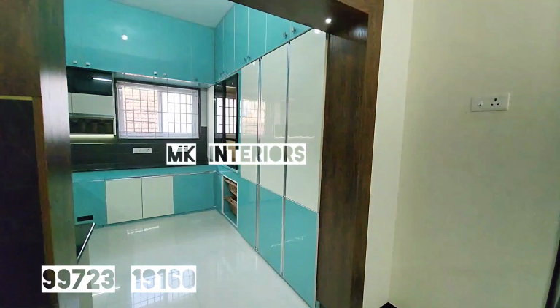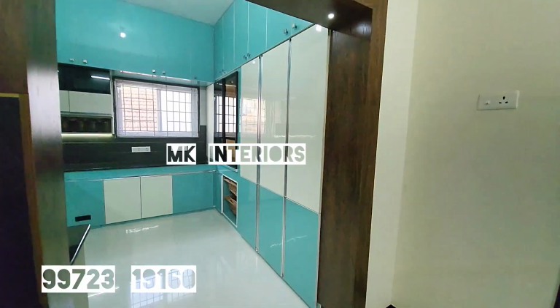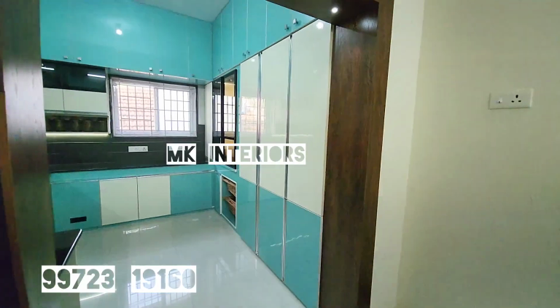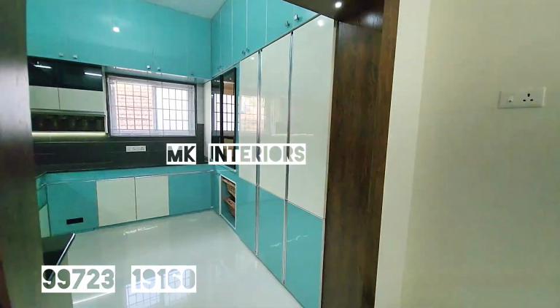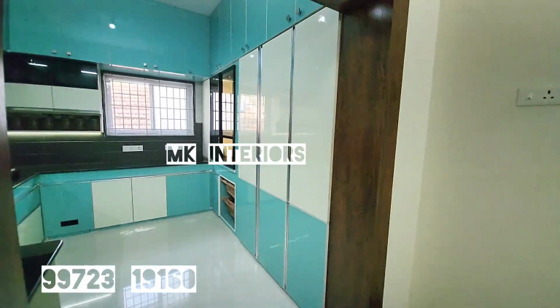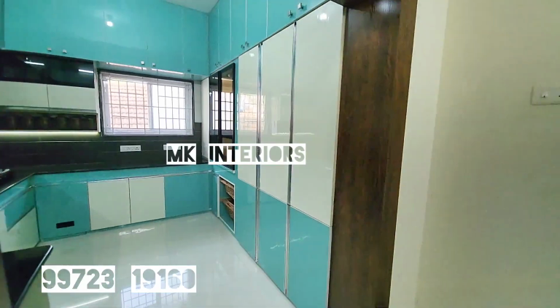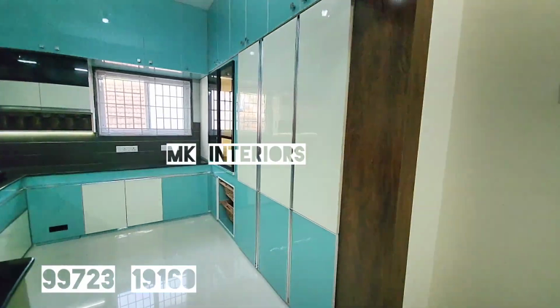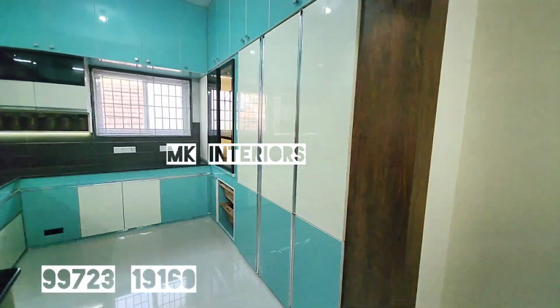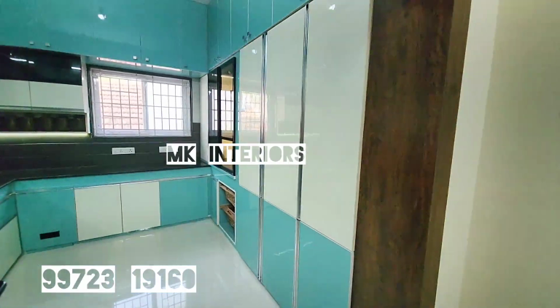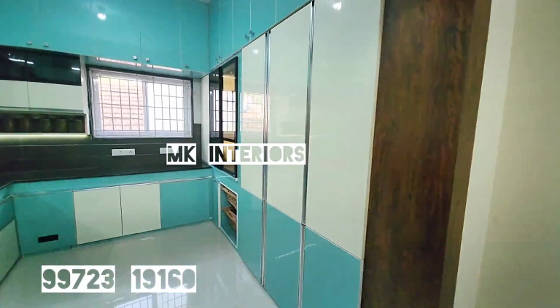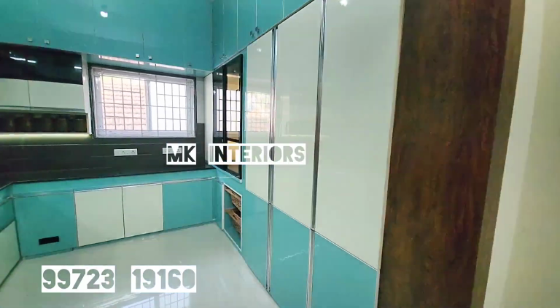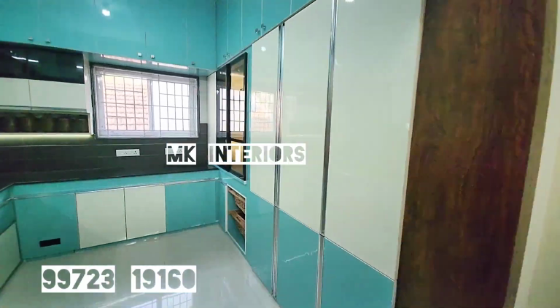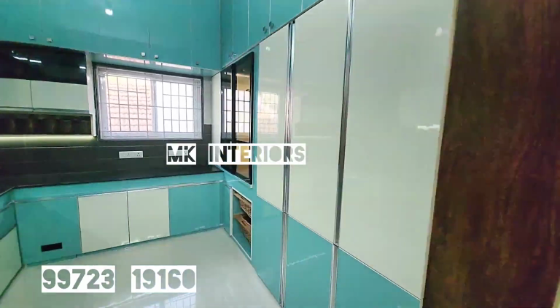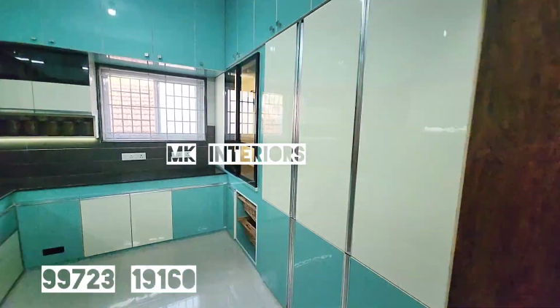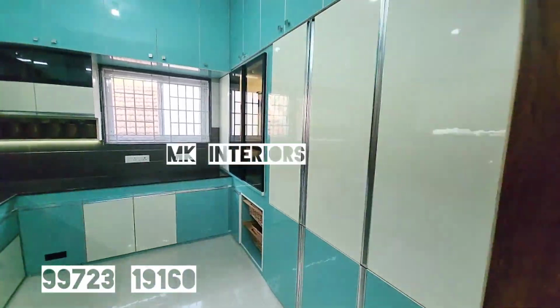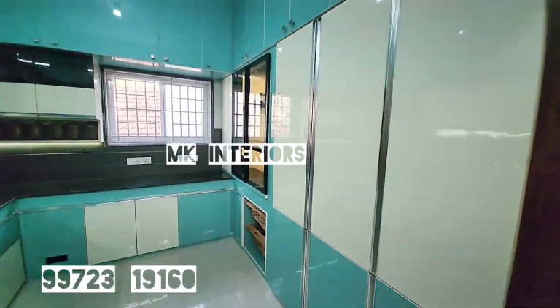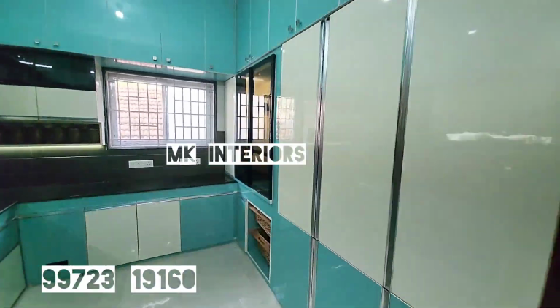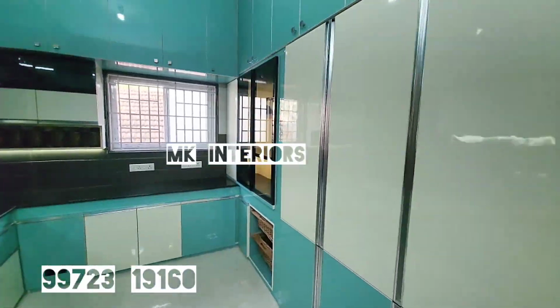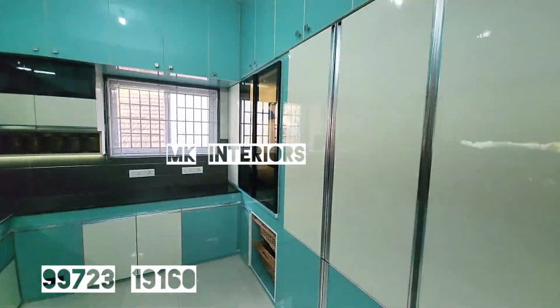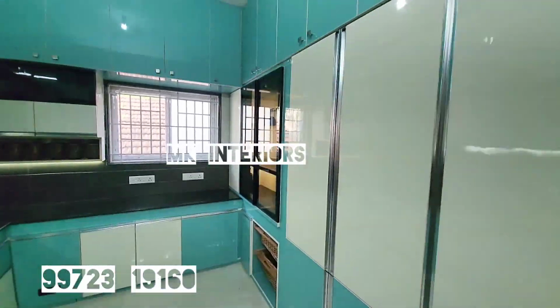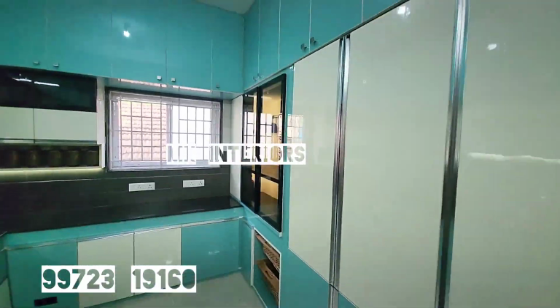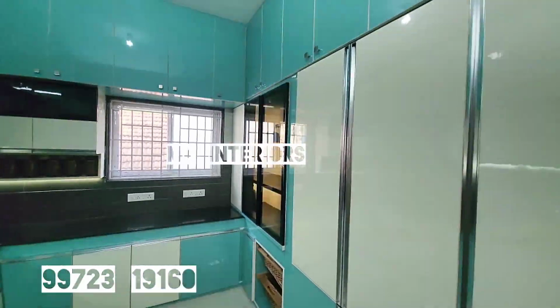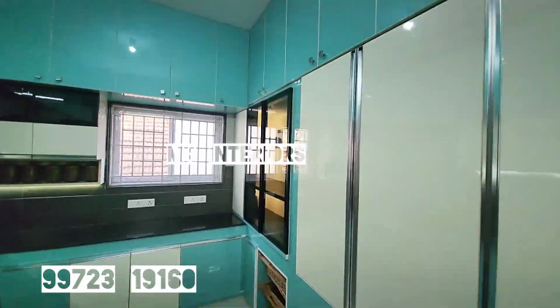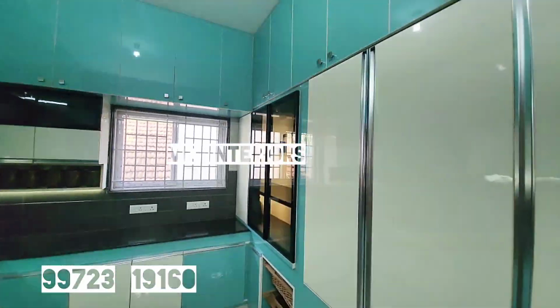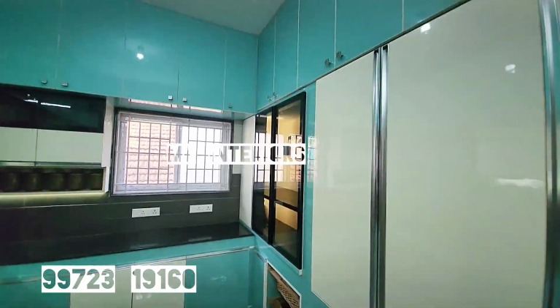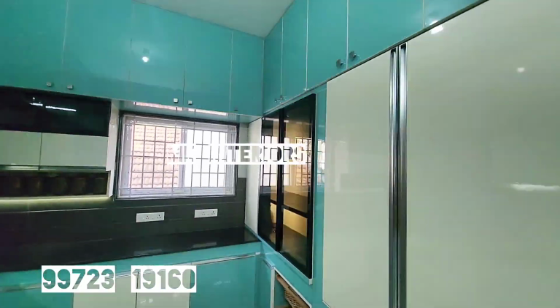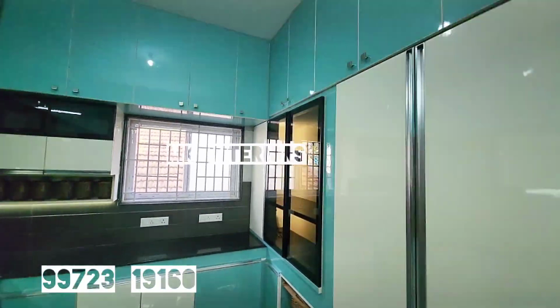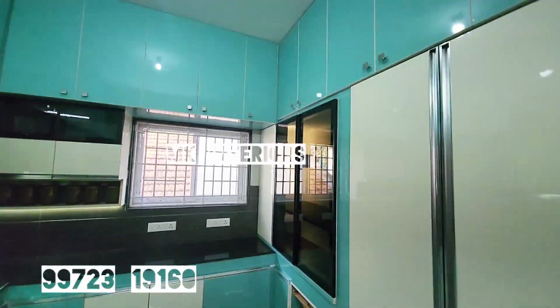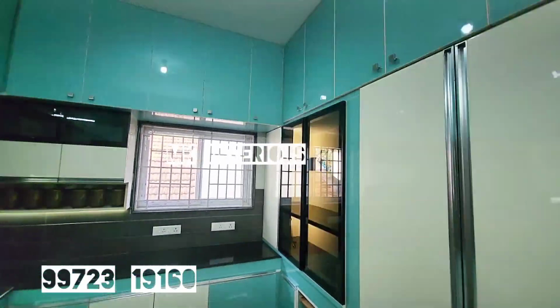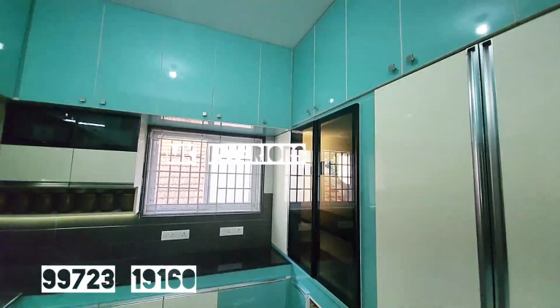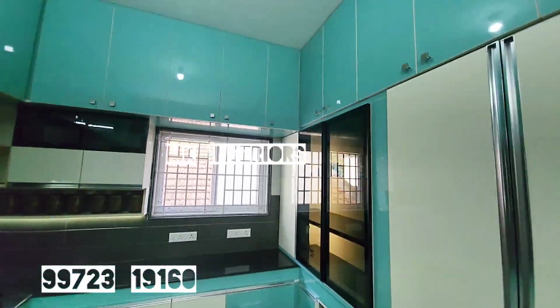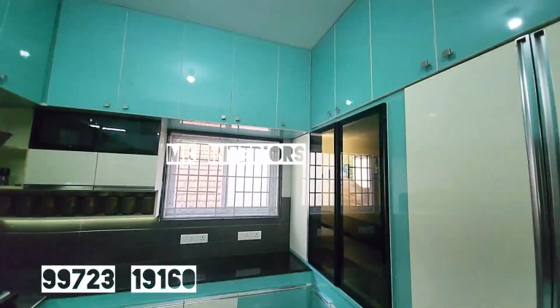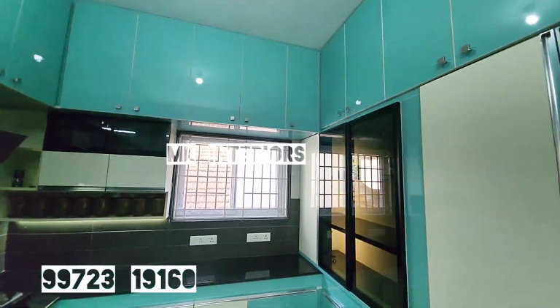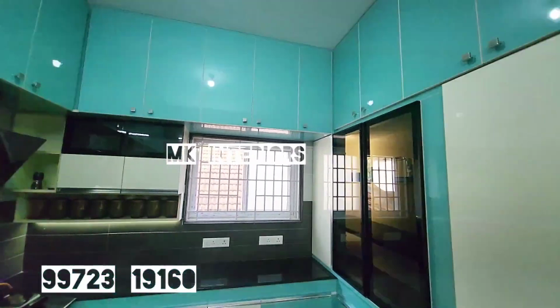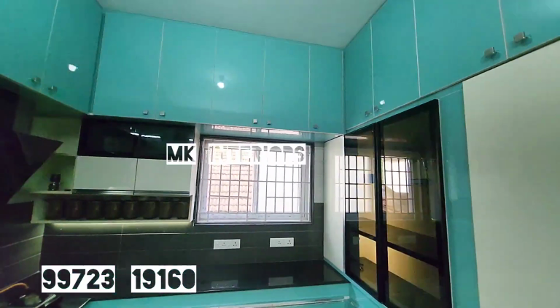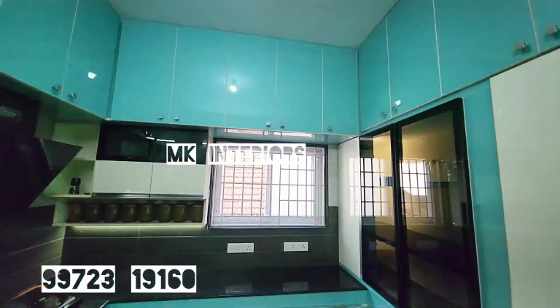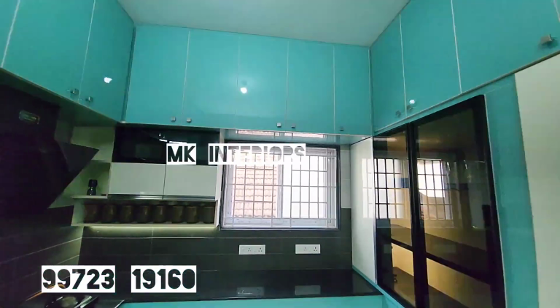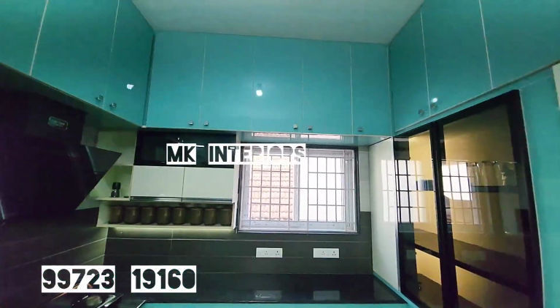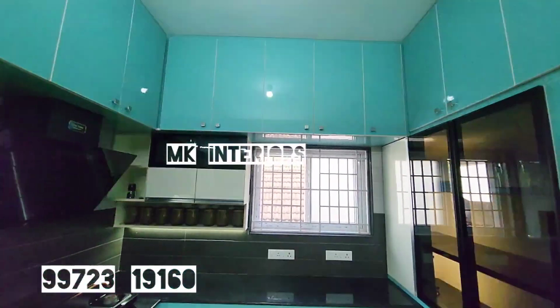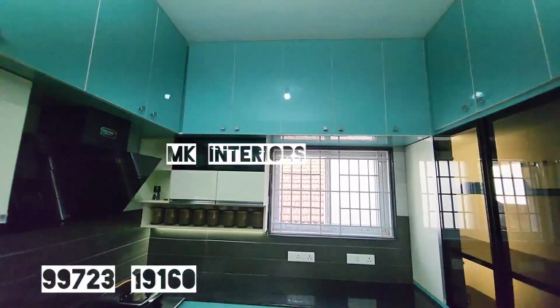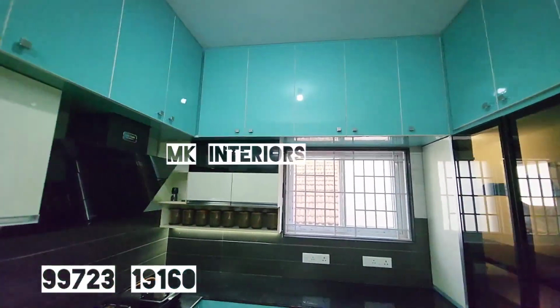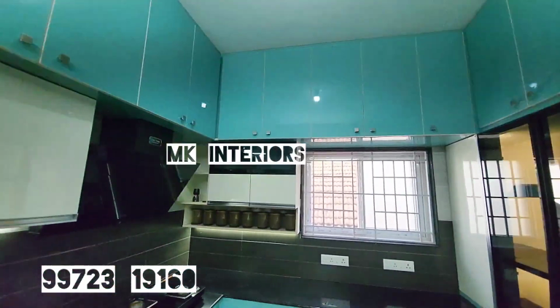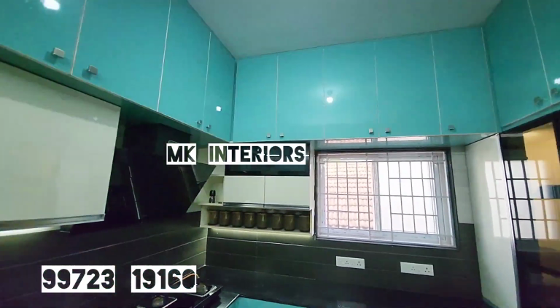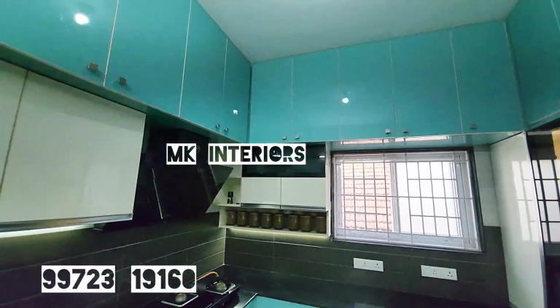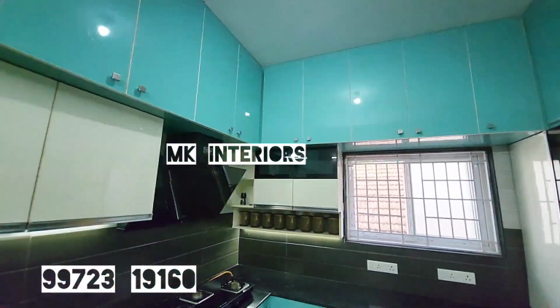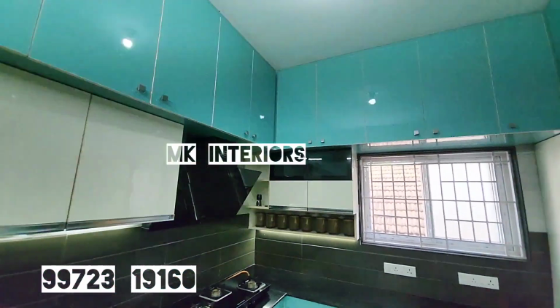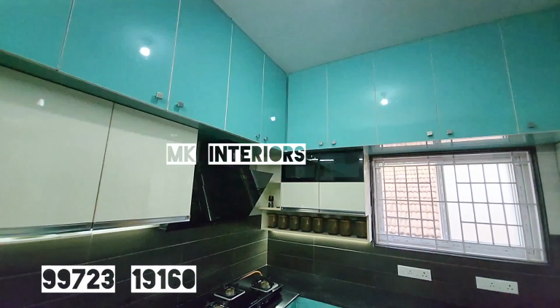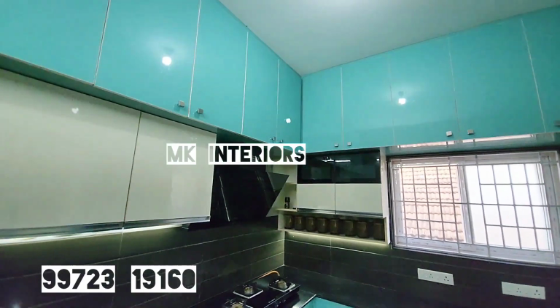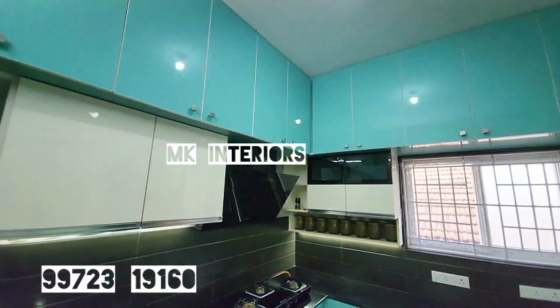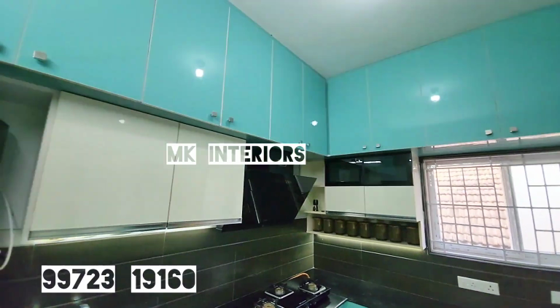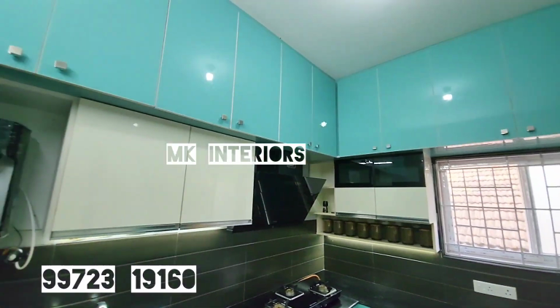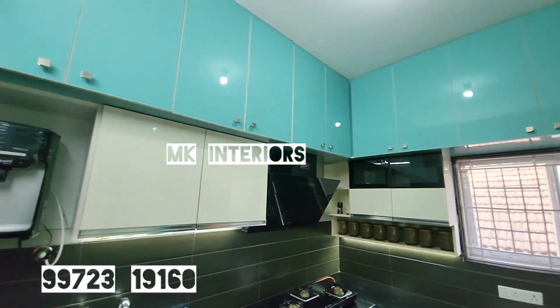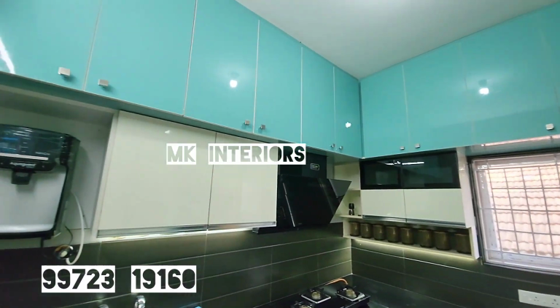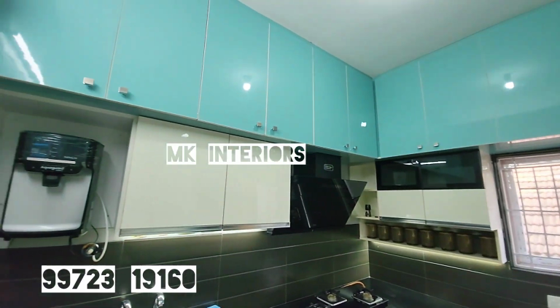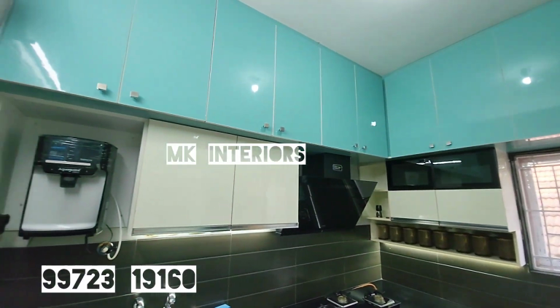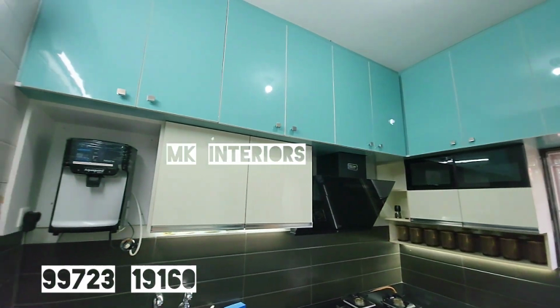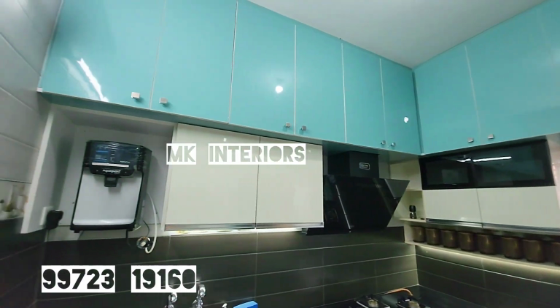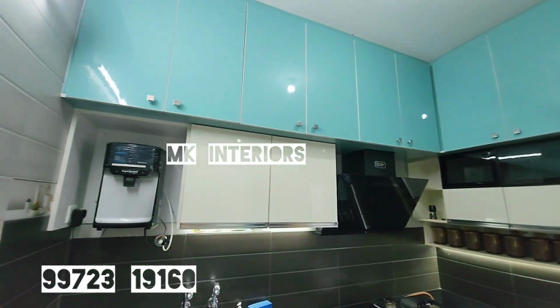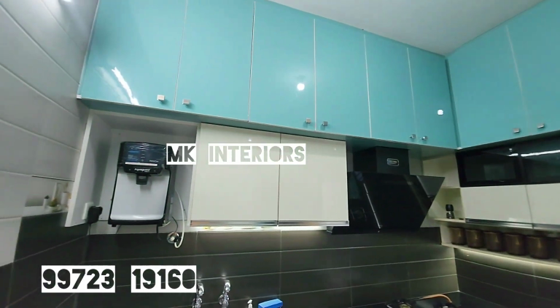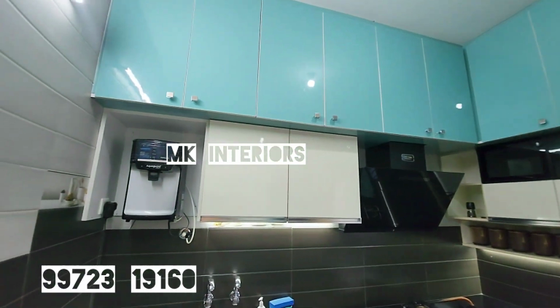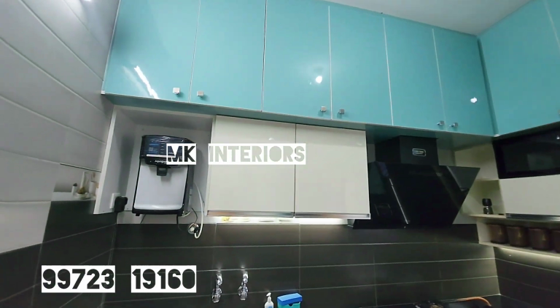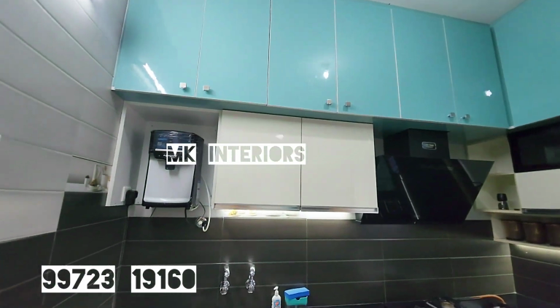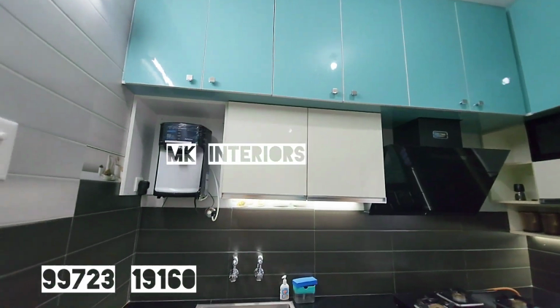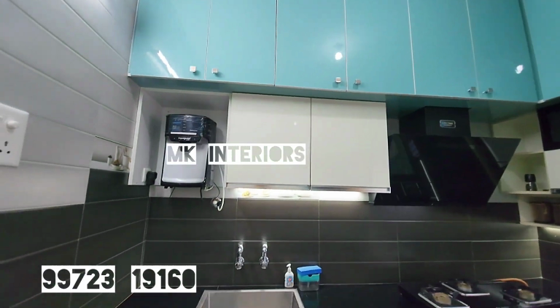Hi friends, welcome to MK Terries. We are here at Kwayambooth. Kwayambooth is a good kitchen in a flat.